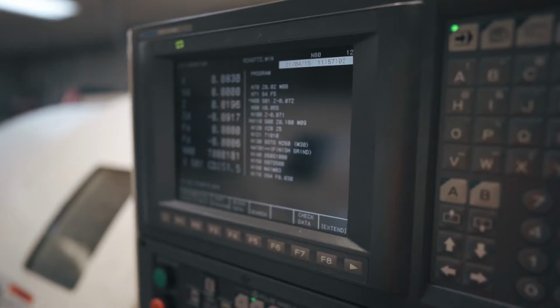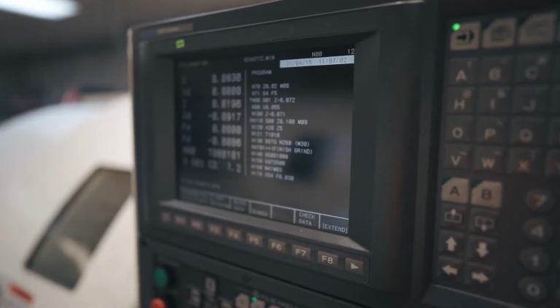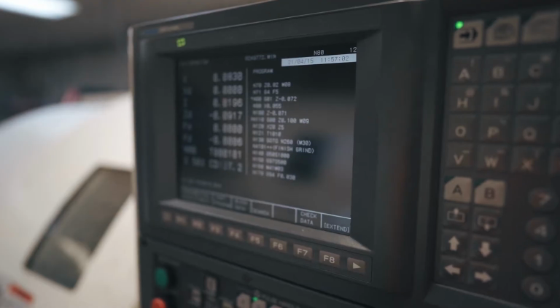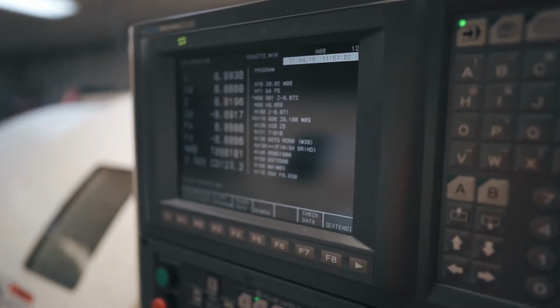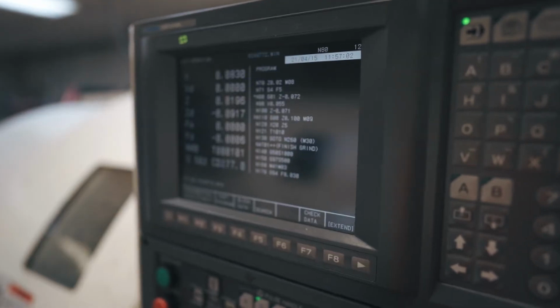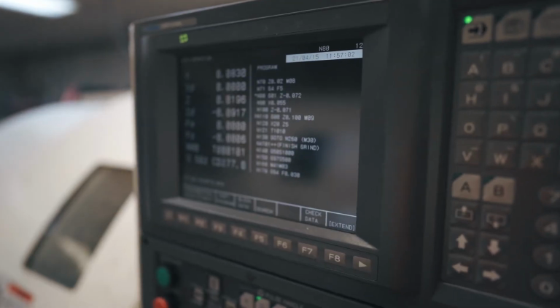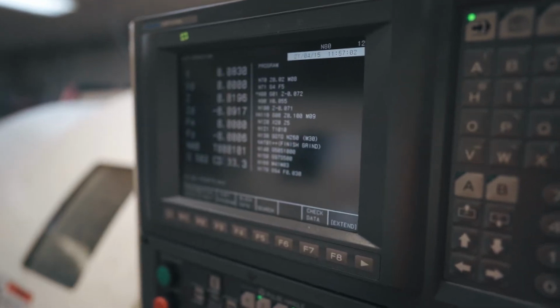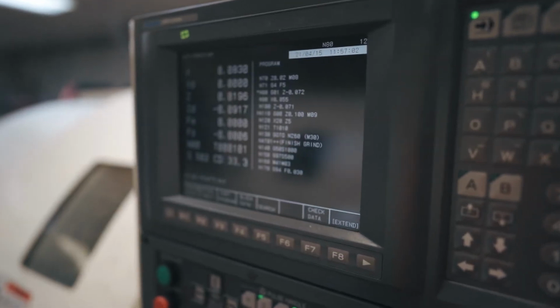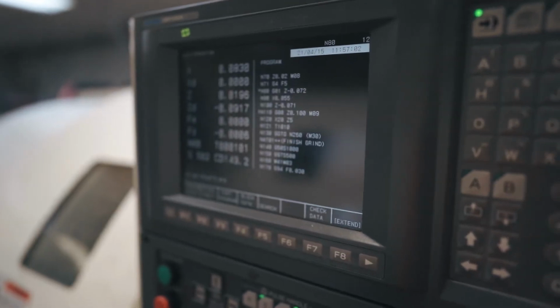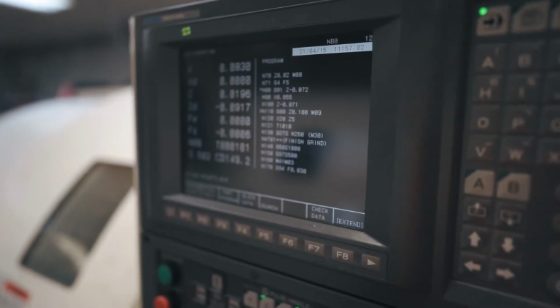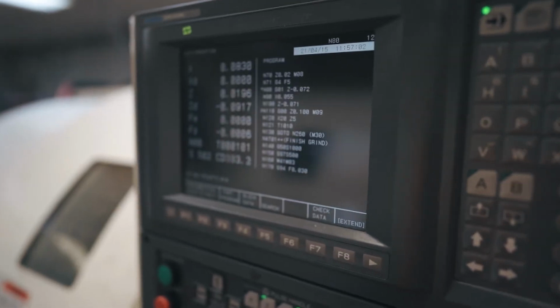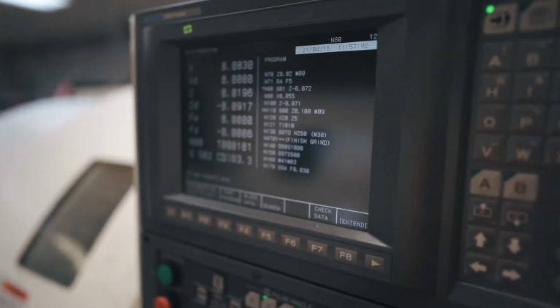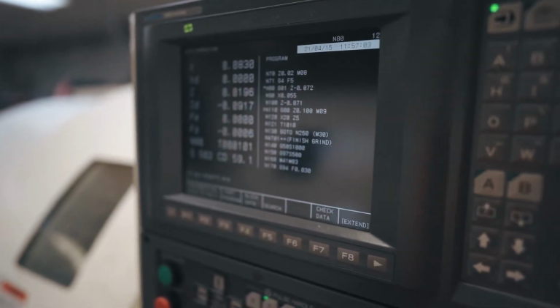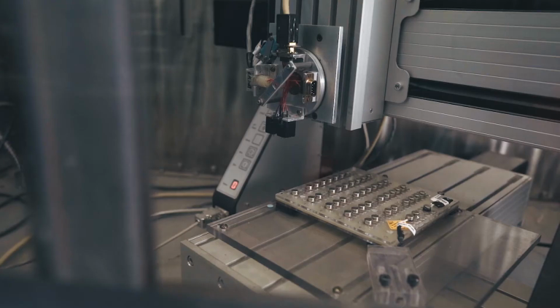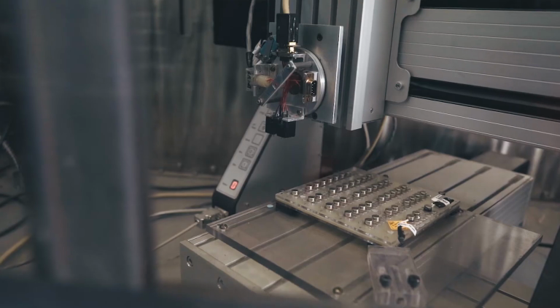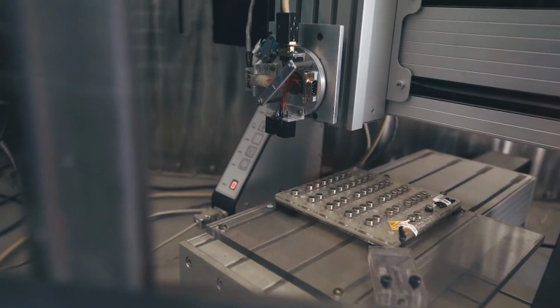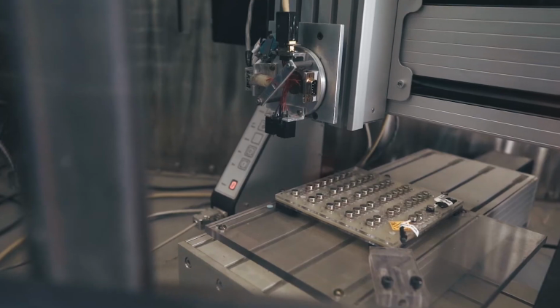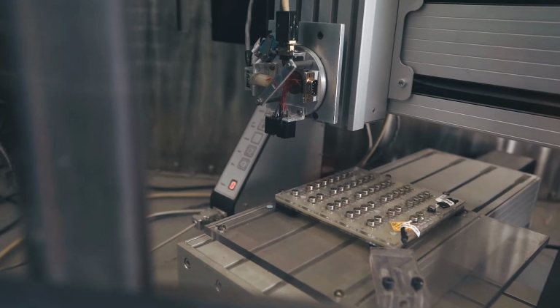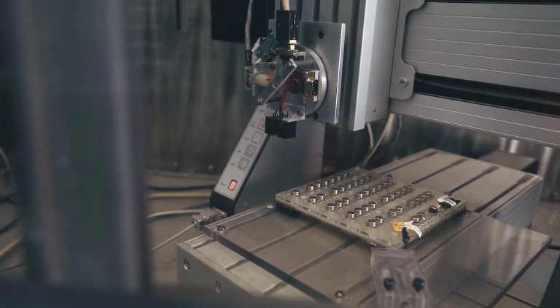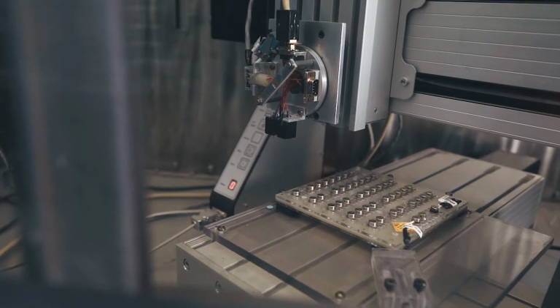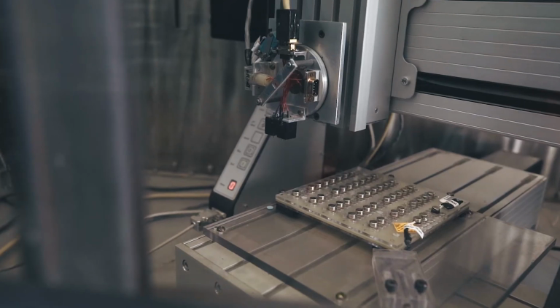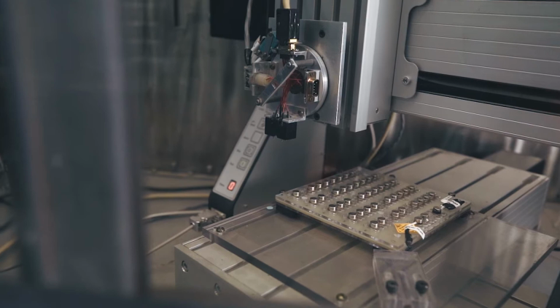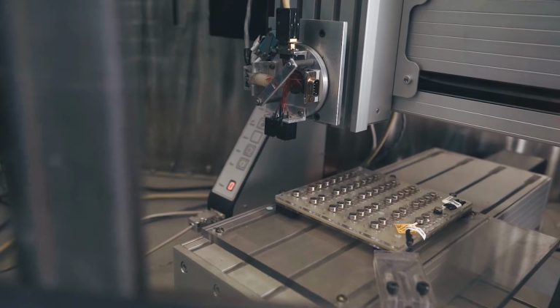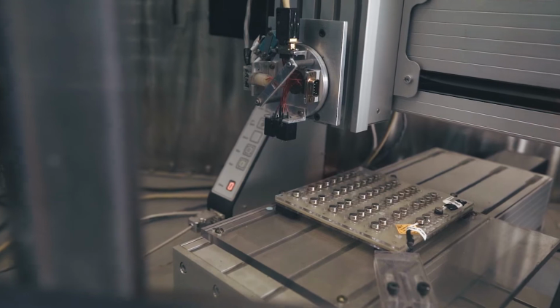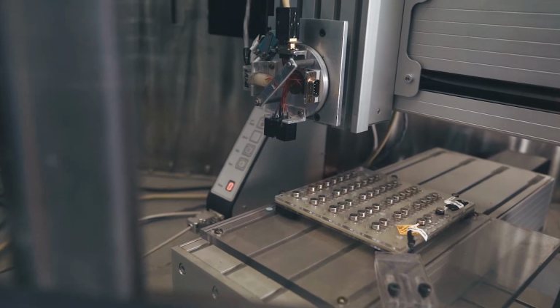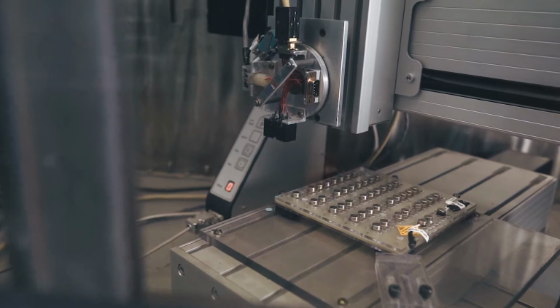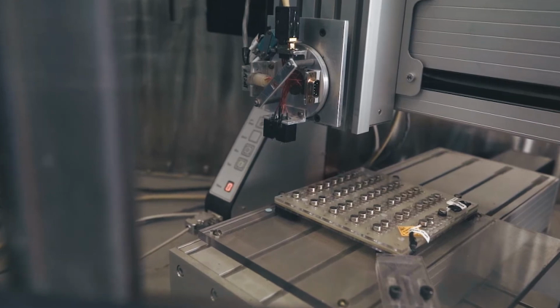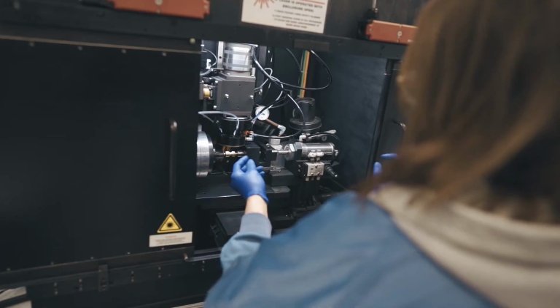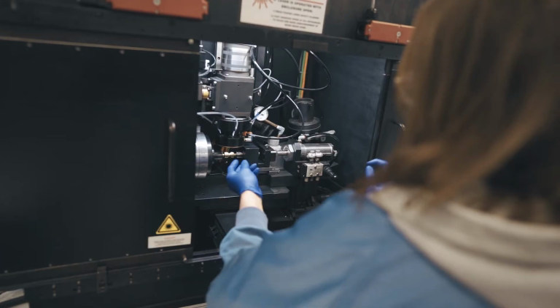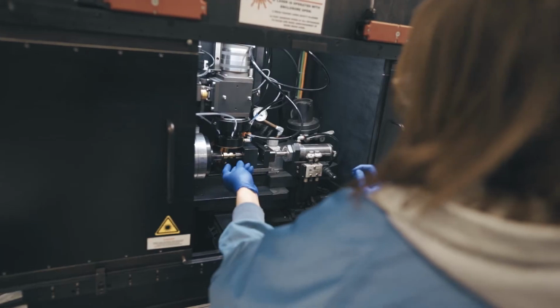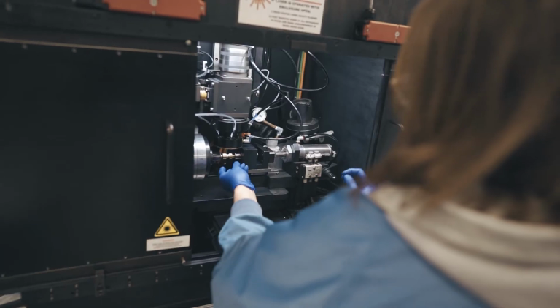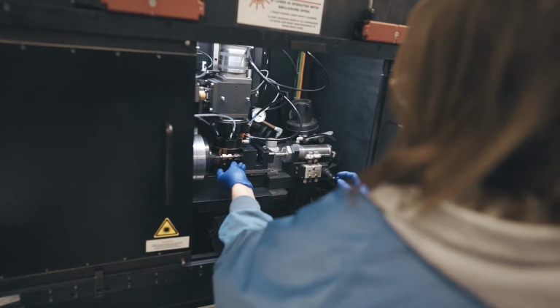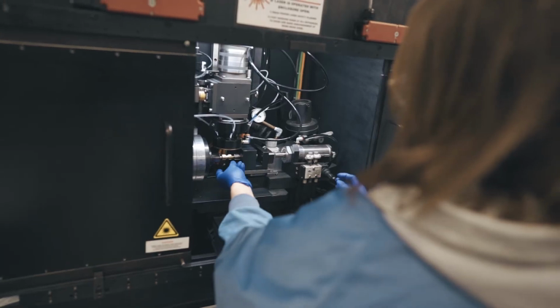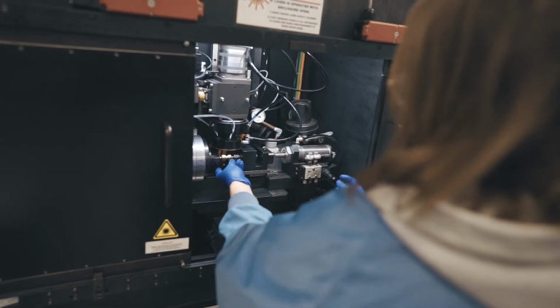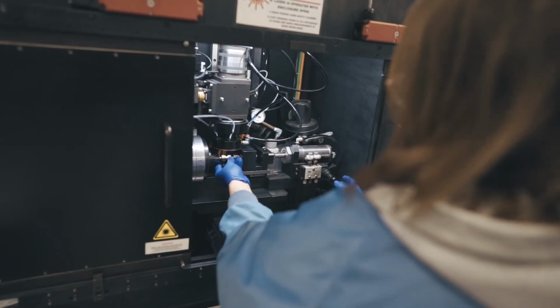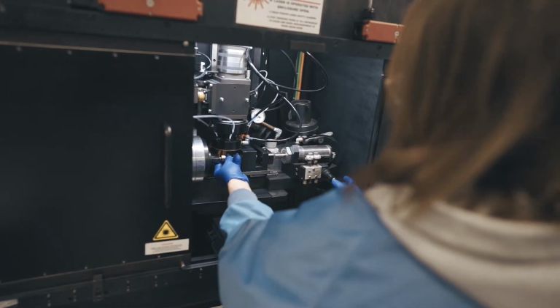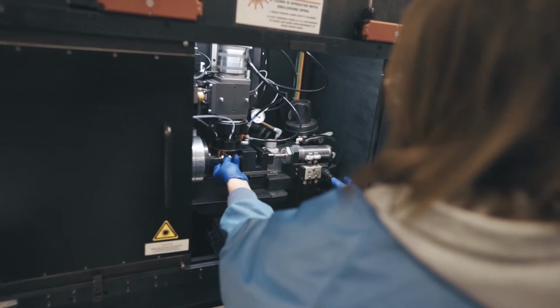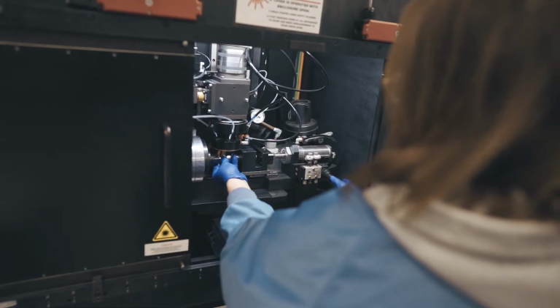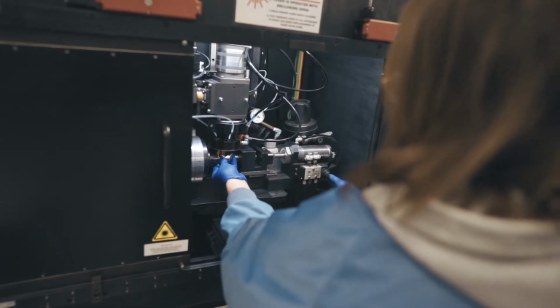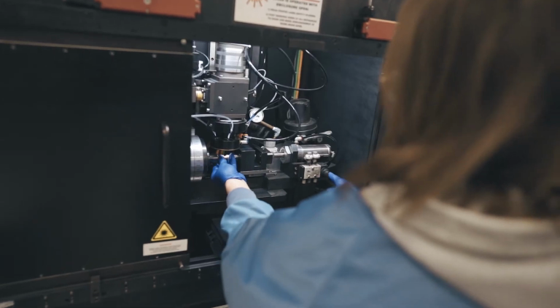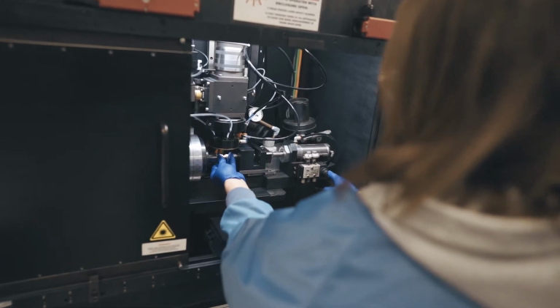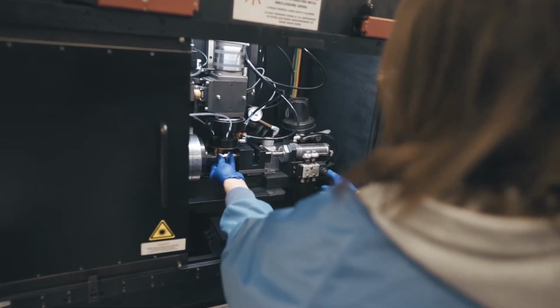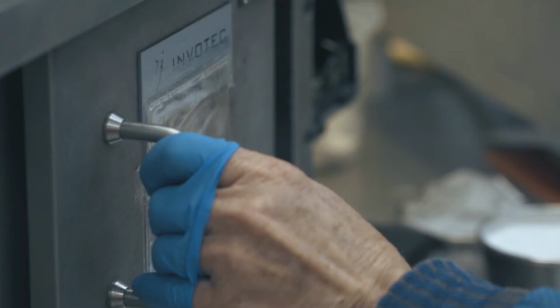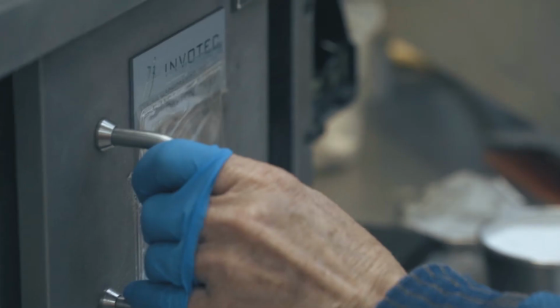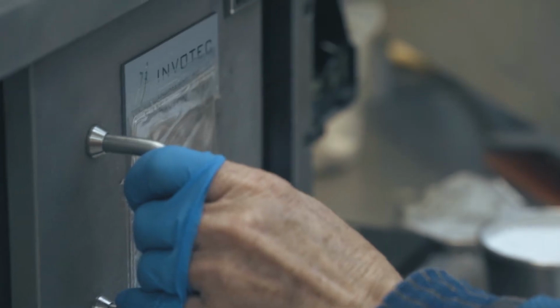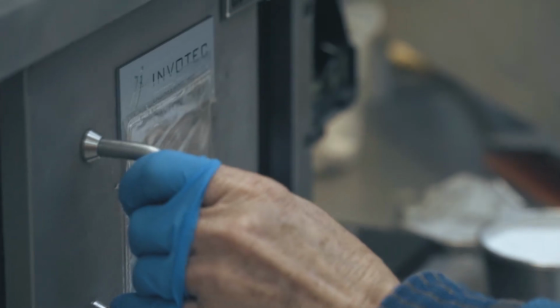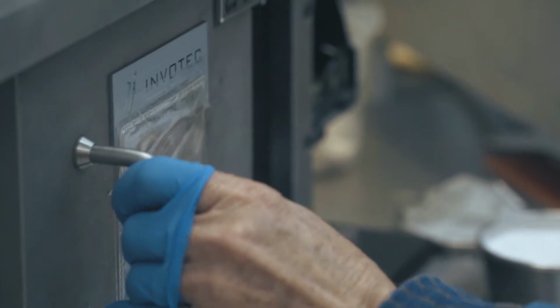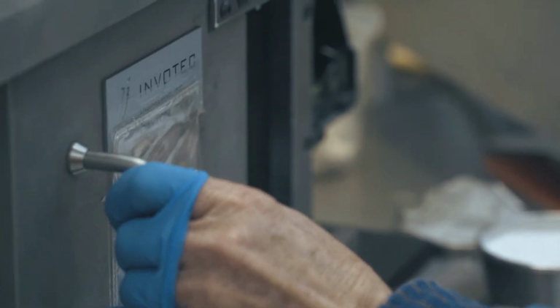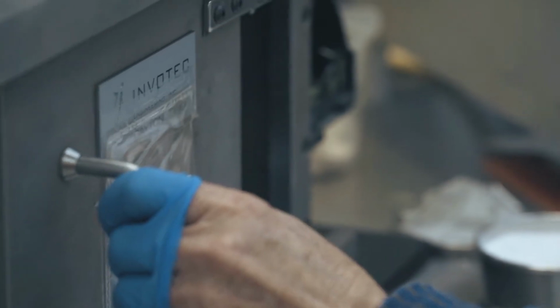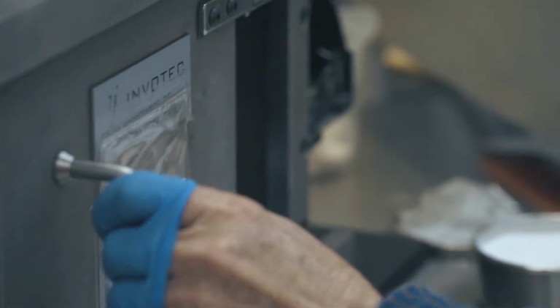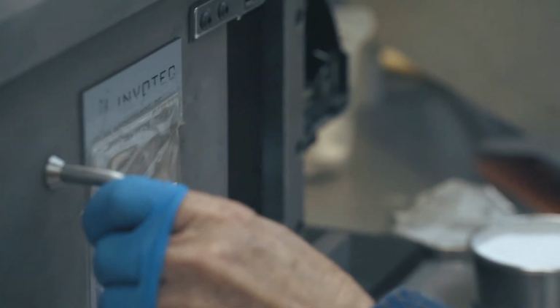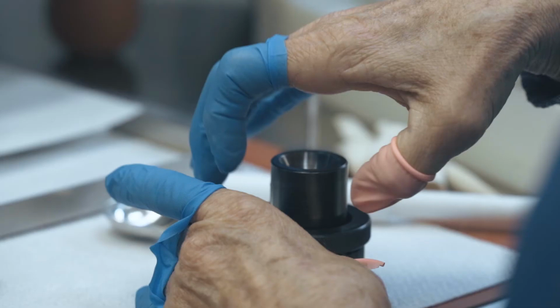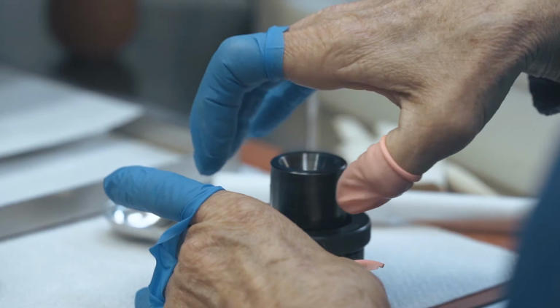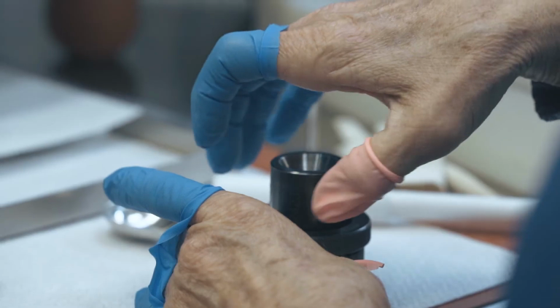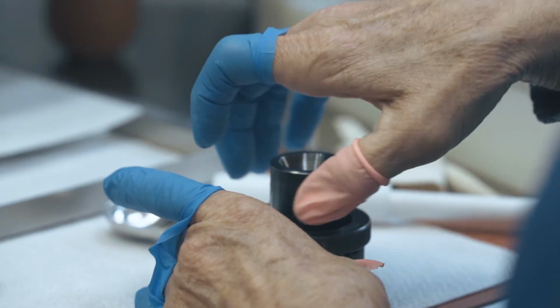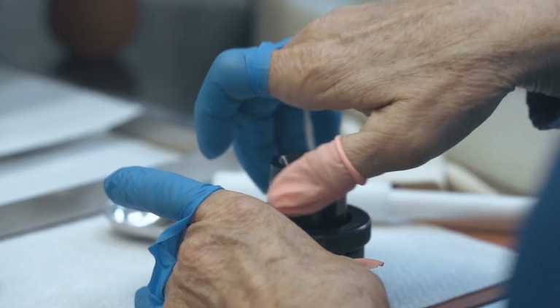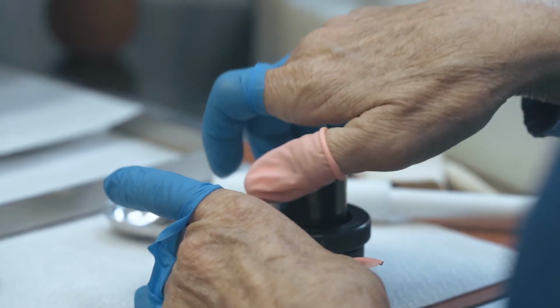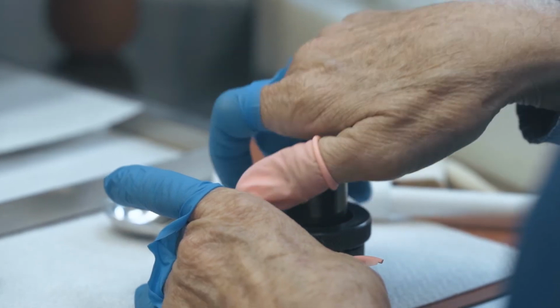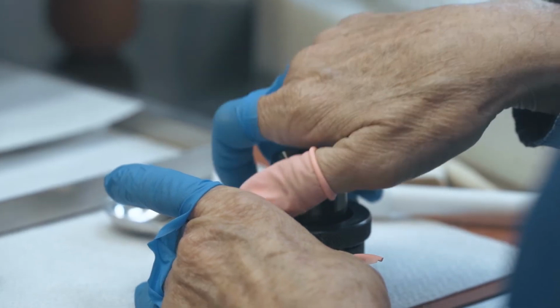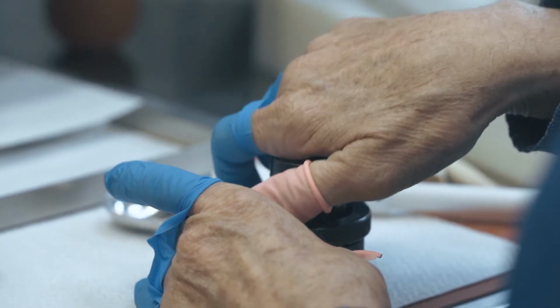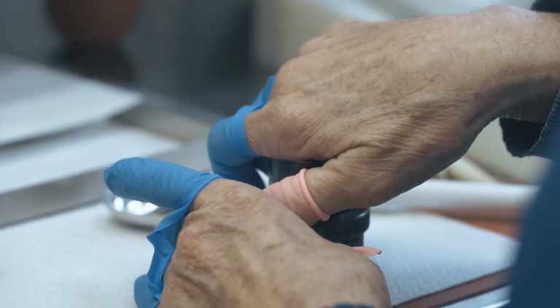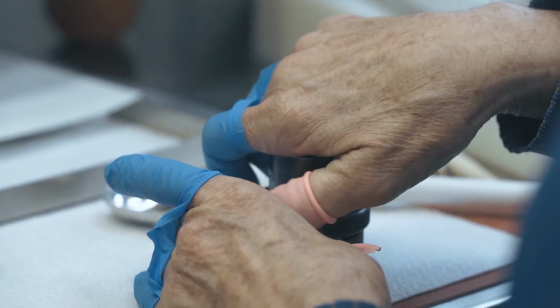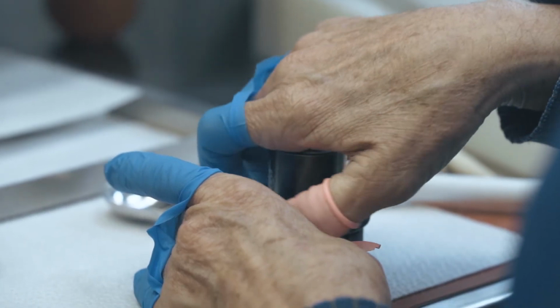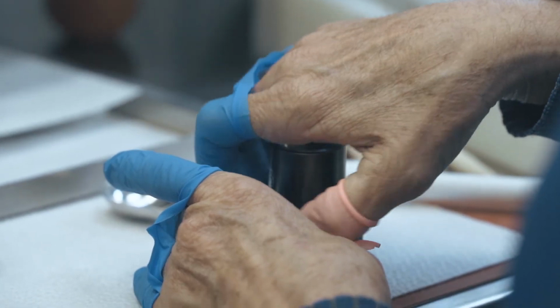This provides signals to our operators should a product not meet required specifications. As we continue to grow, we'll continue to invest in our people and our technology to ensure that we fulfill our mission and continue to keep our troops safe.